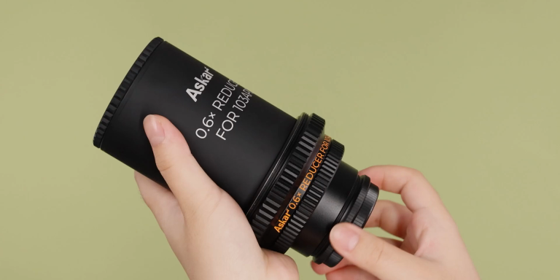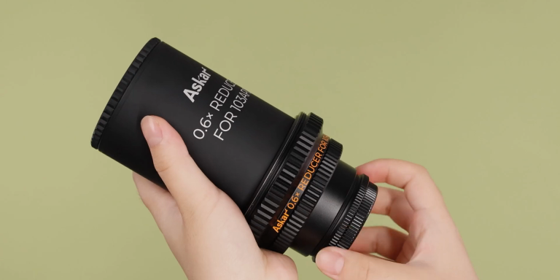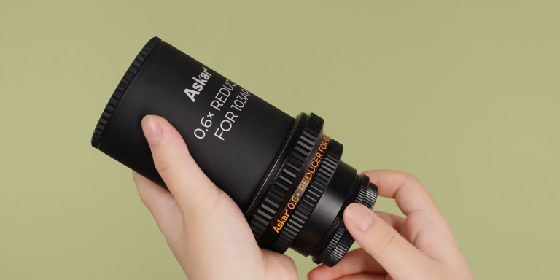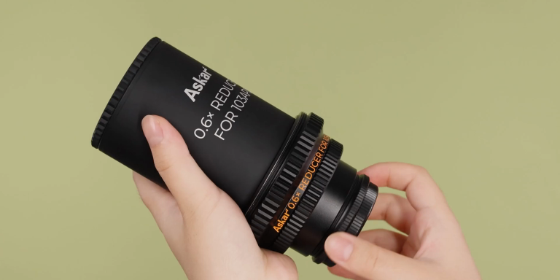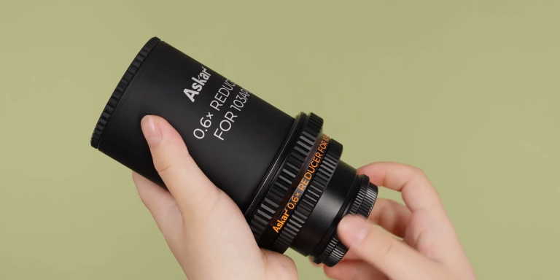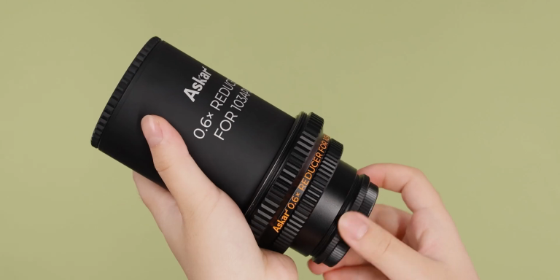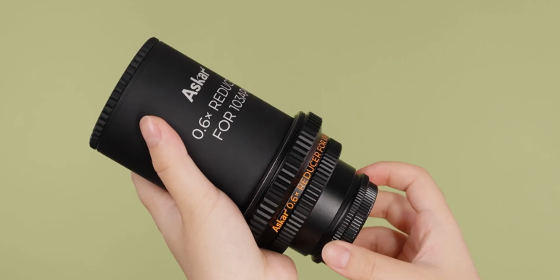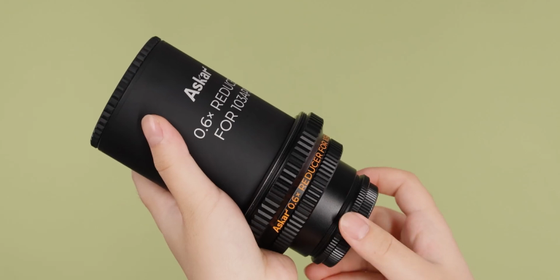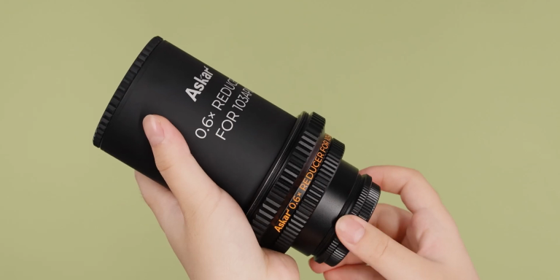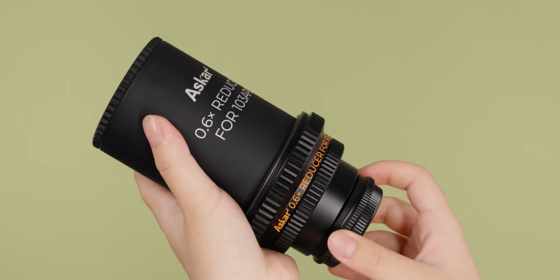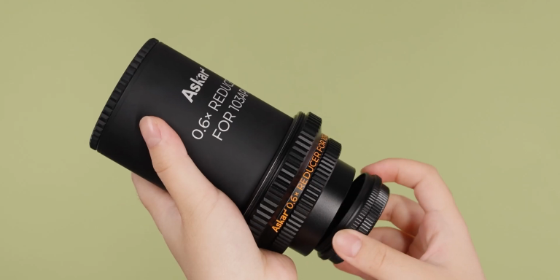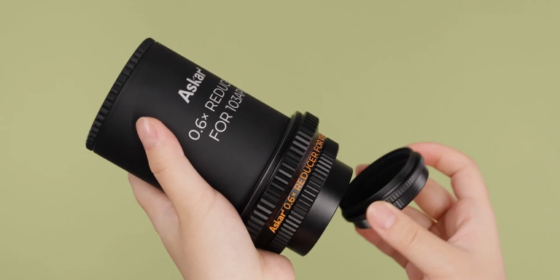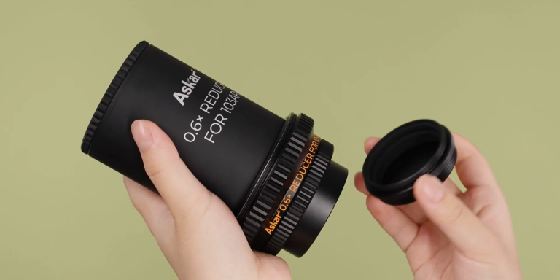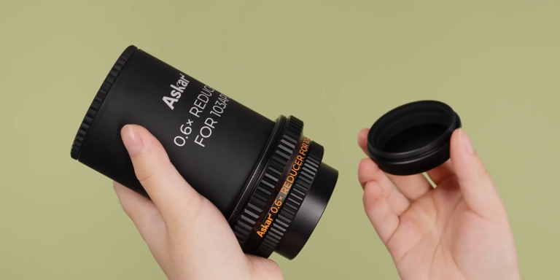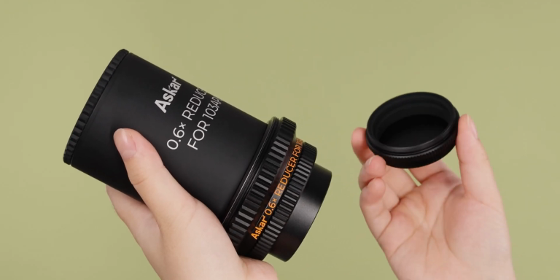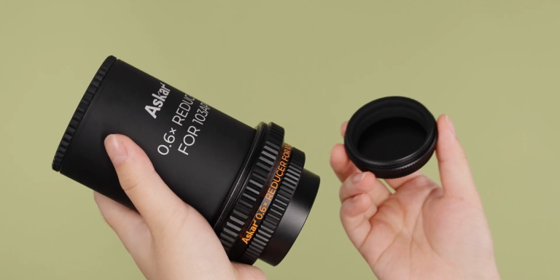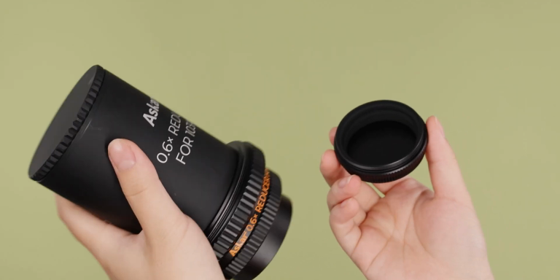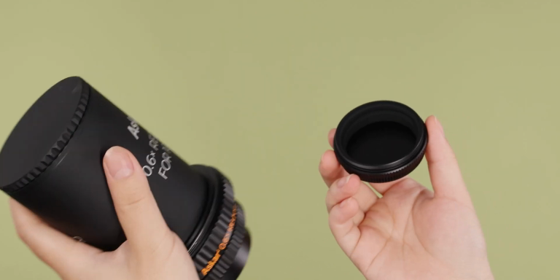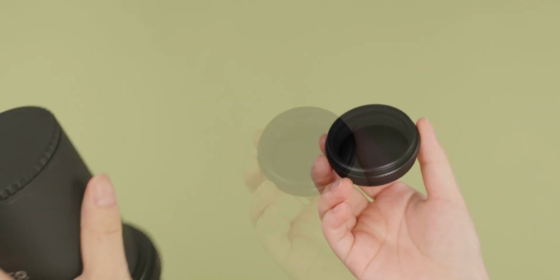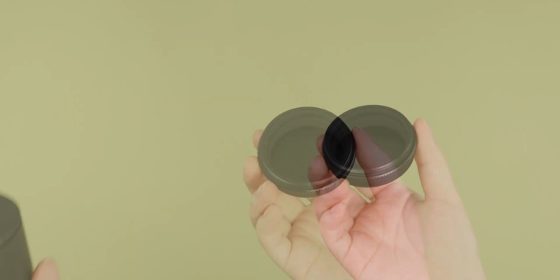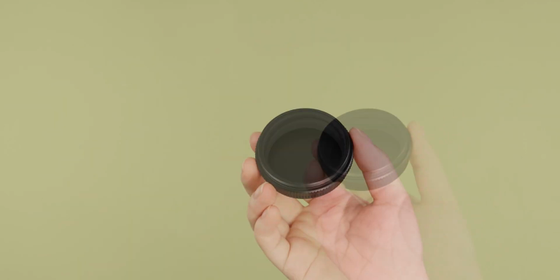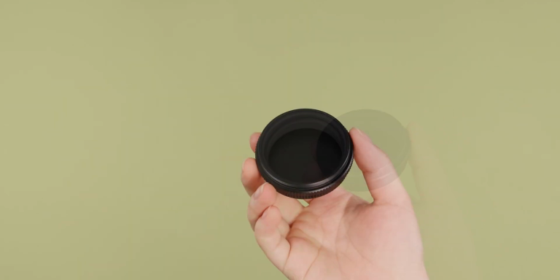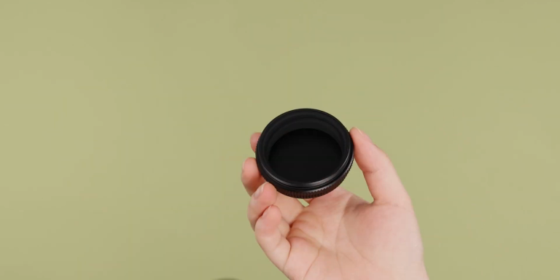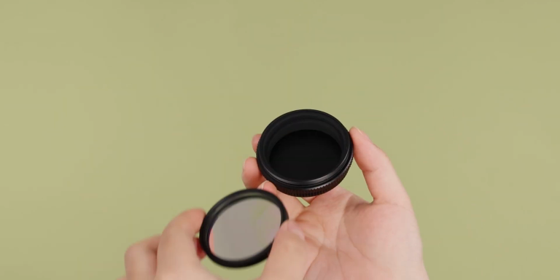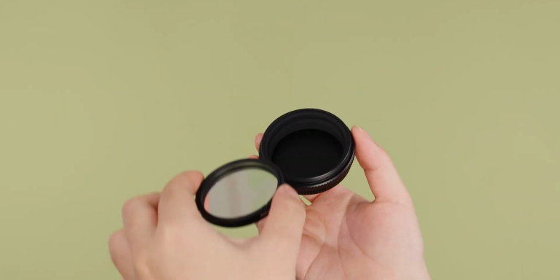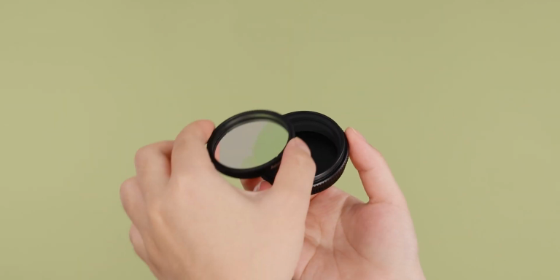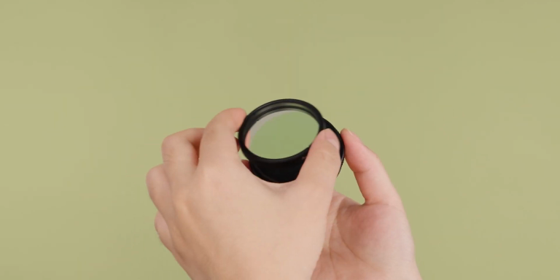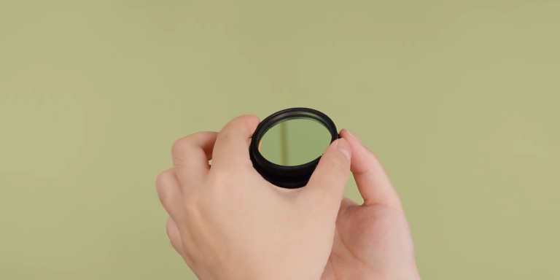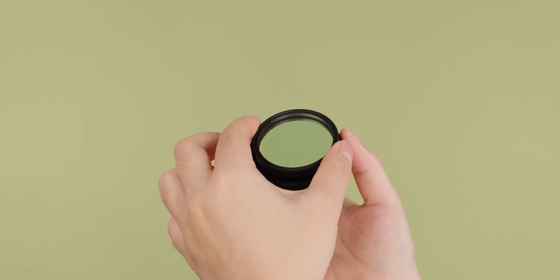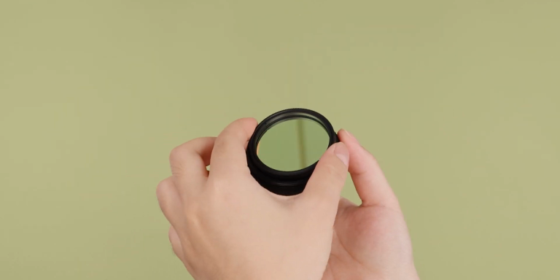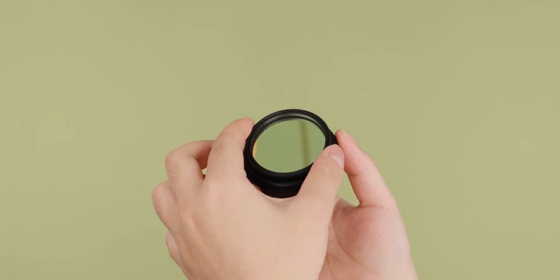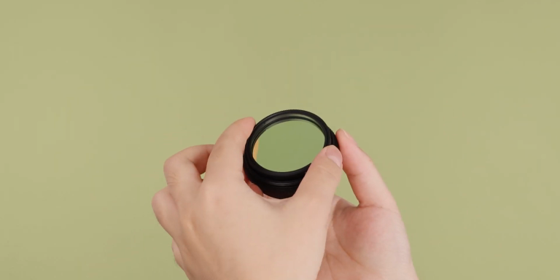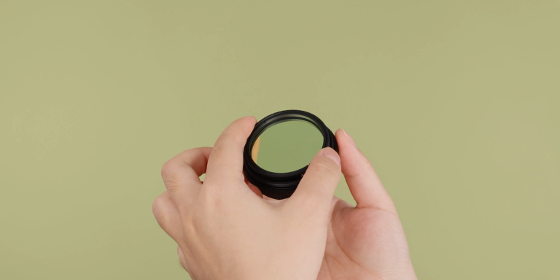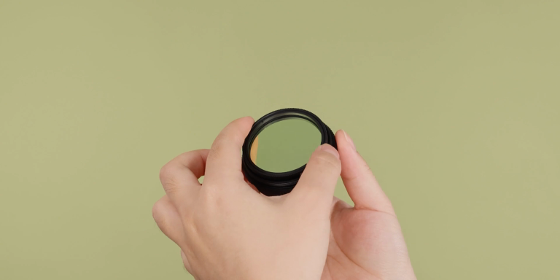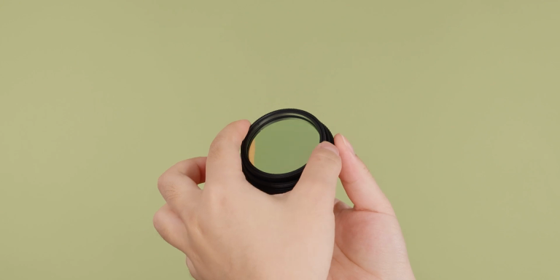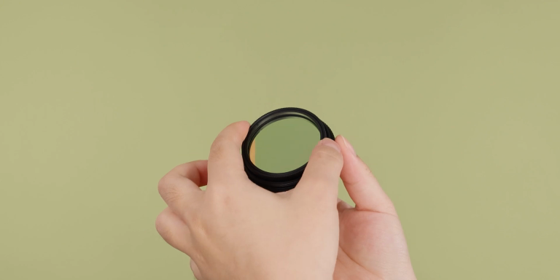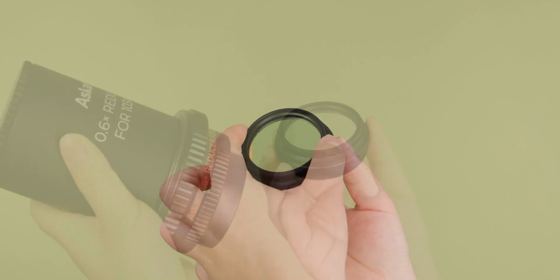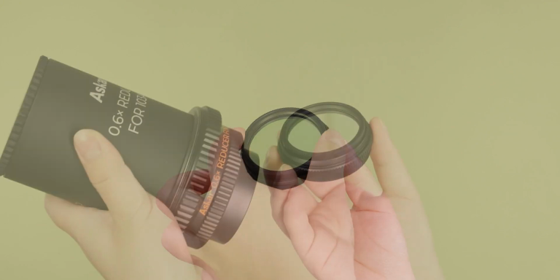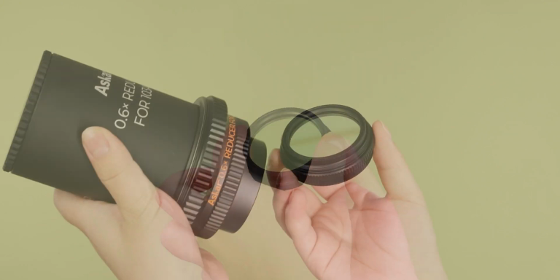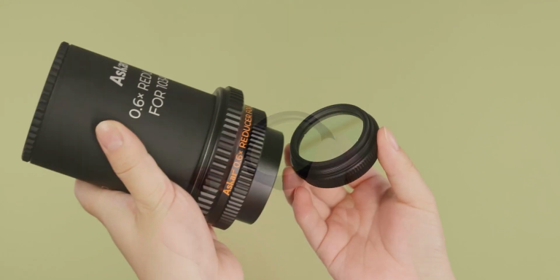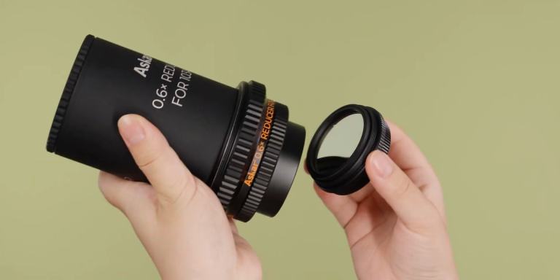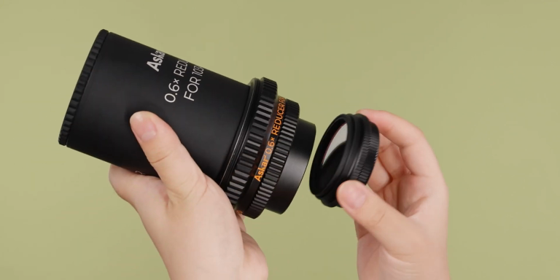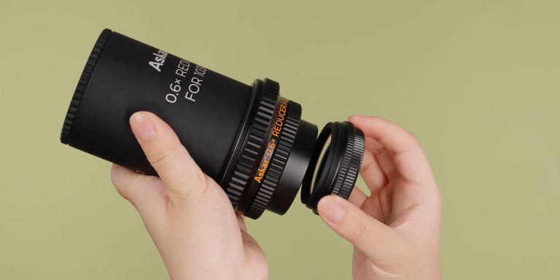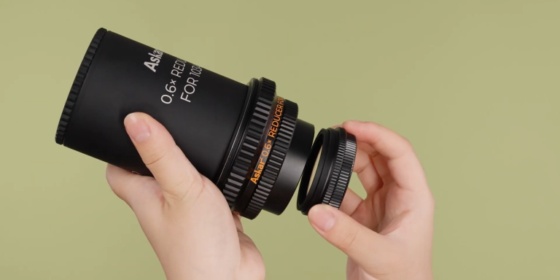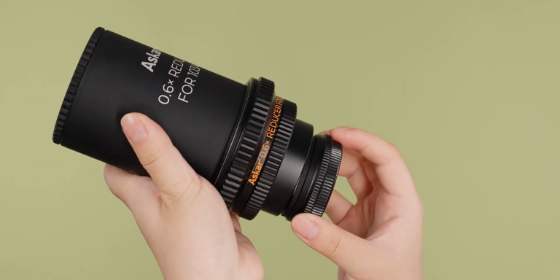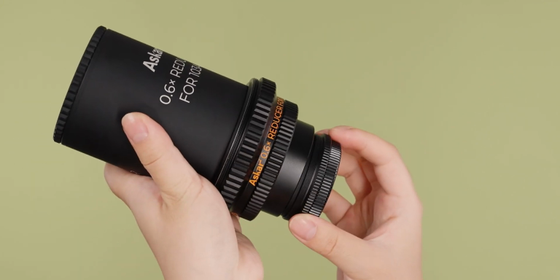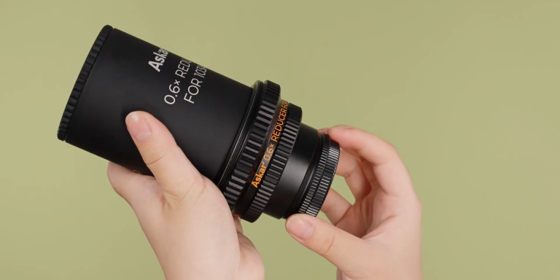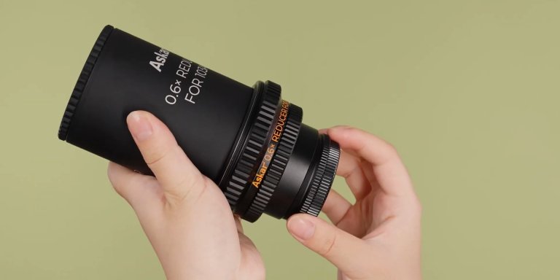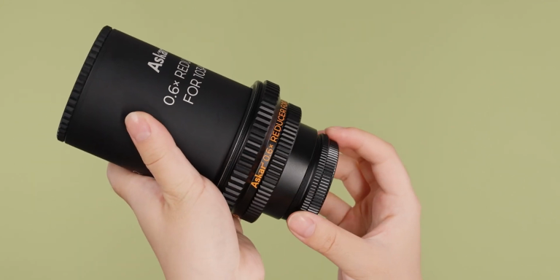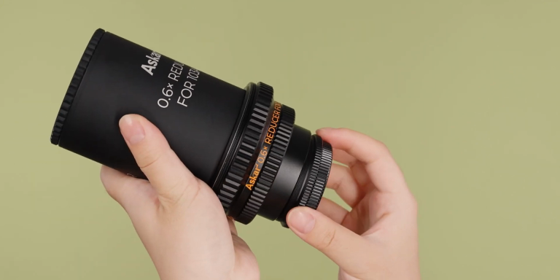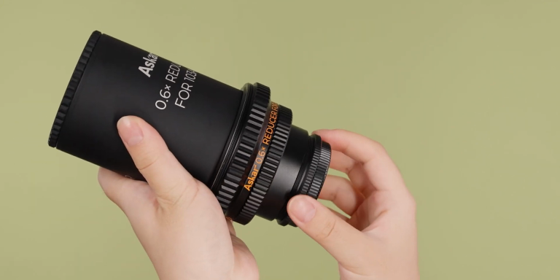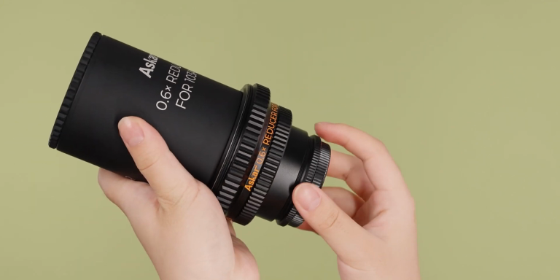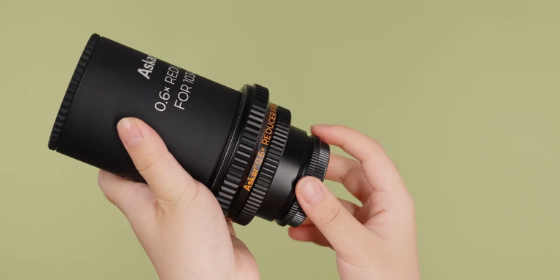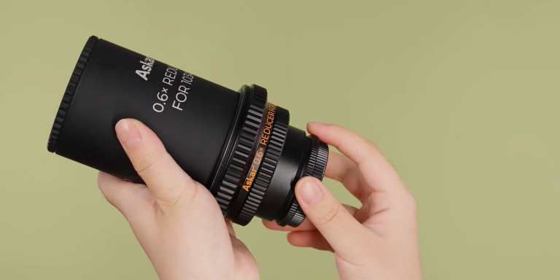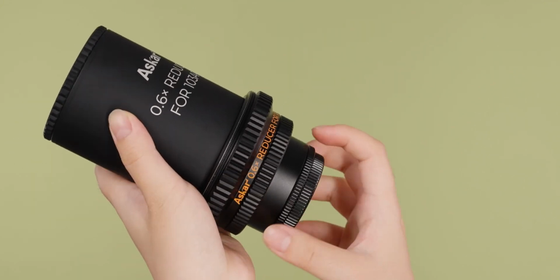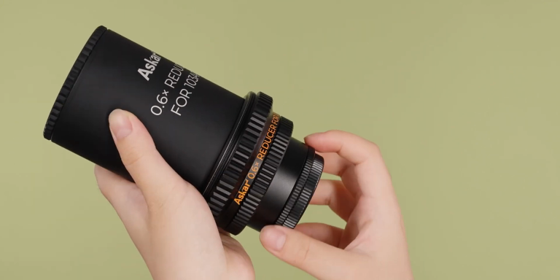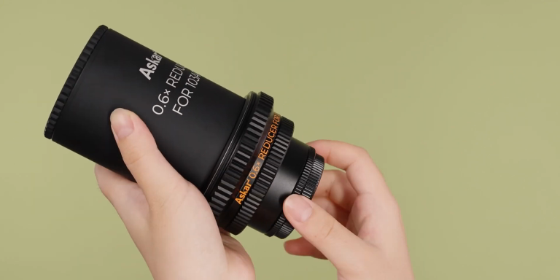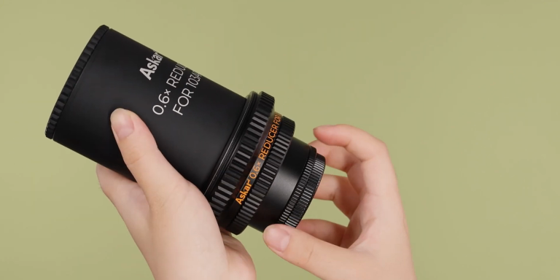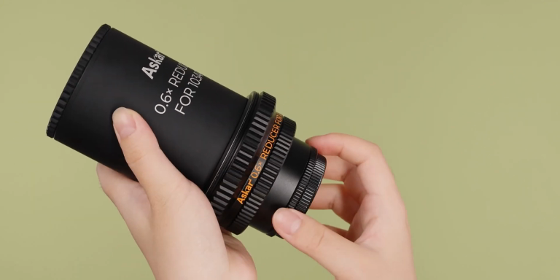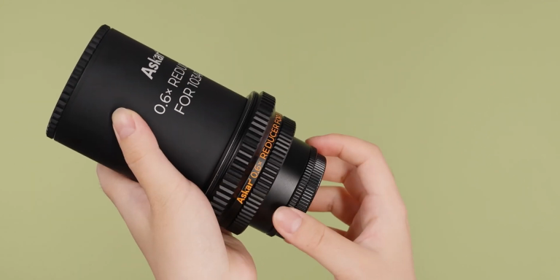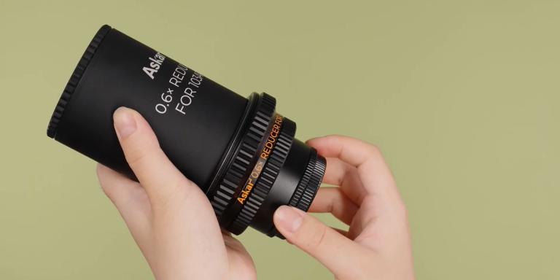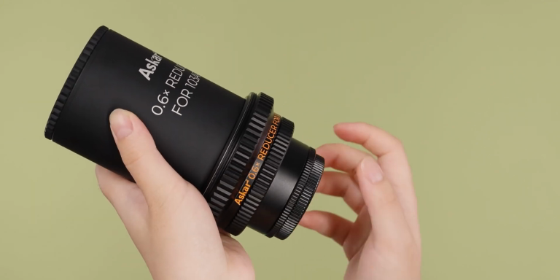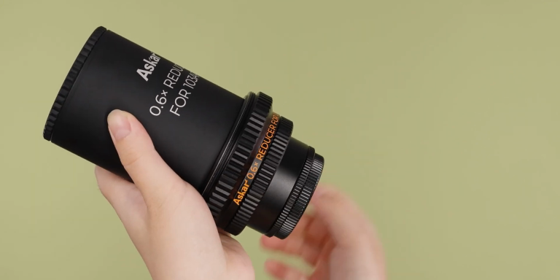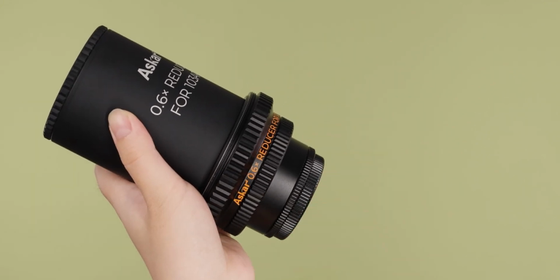At the same time, the built-in M48 2-inch filter thread can be used to install filters directly.